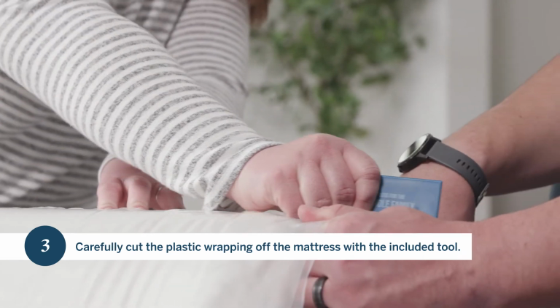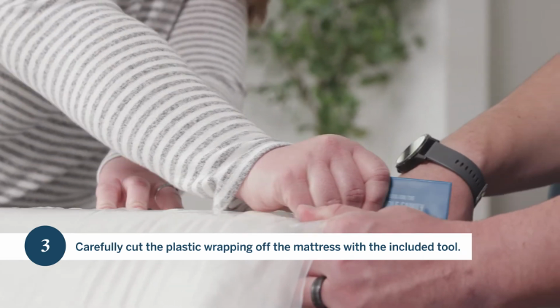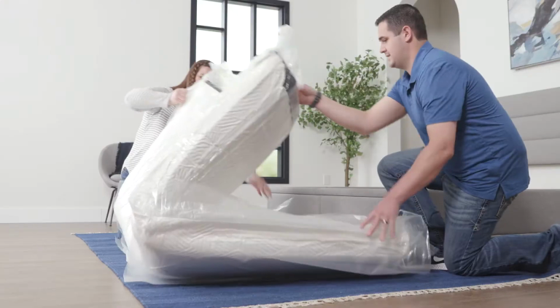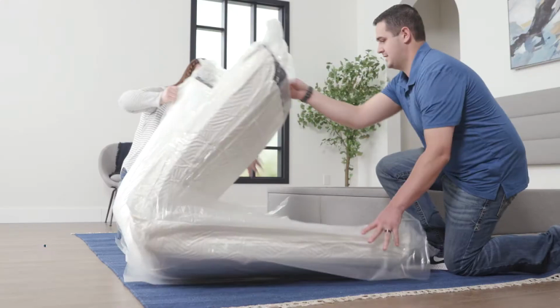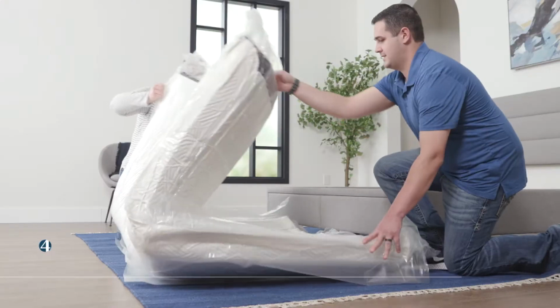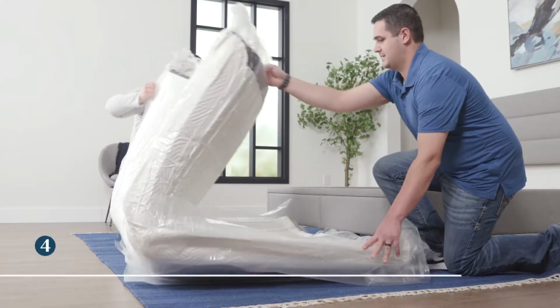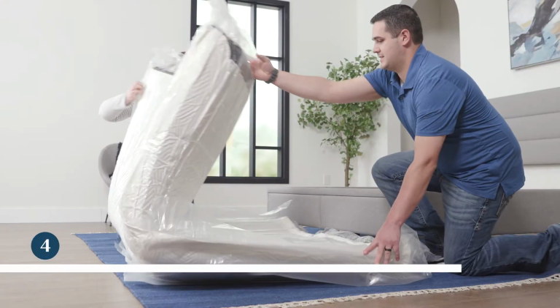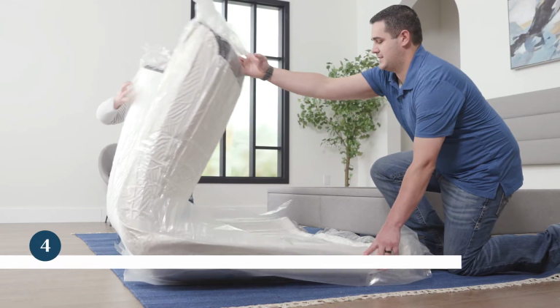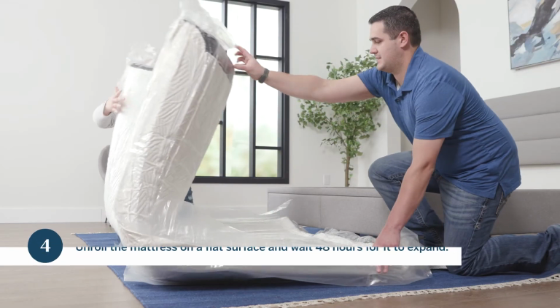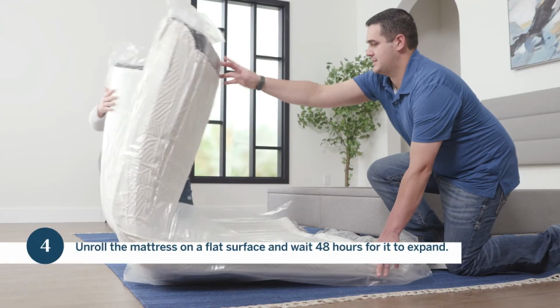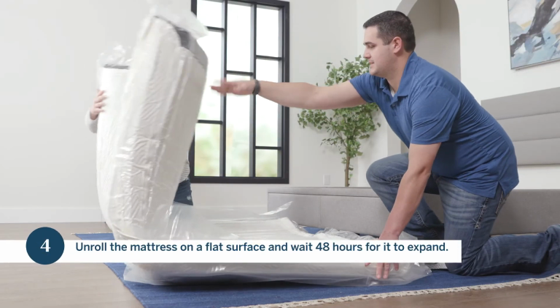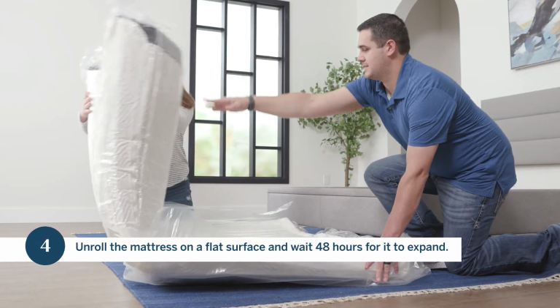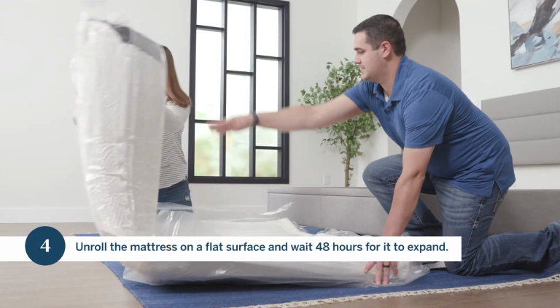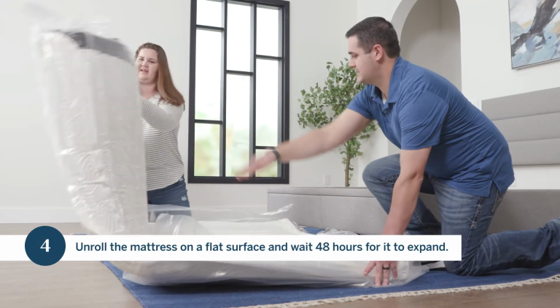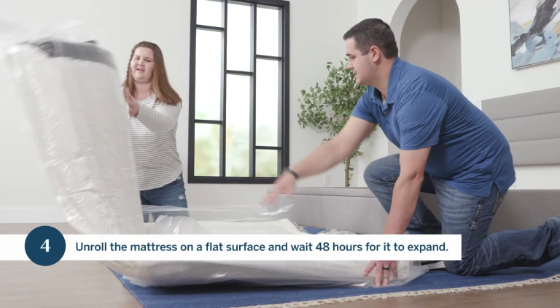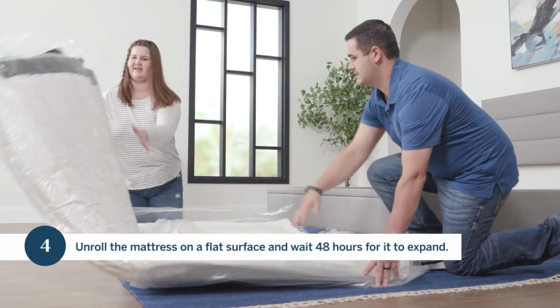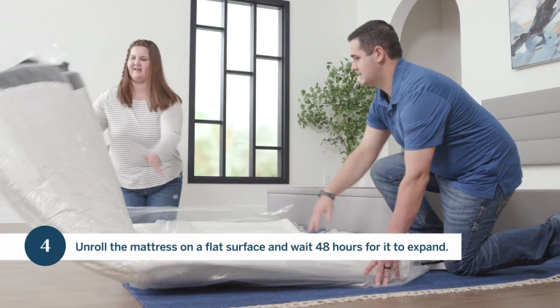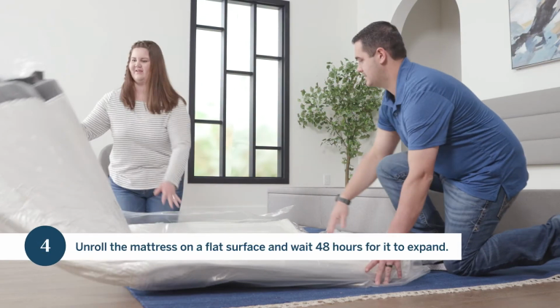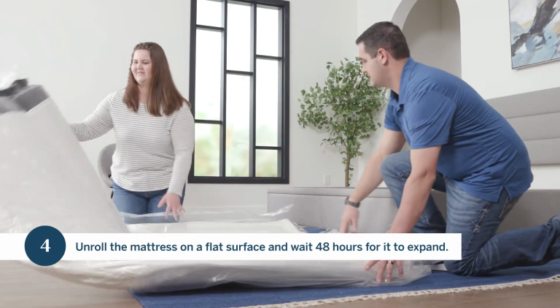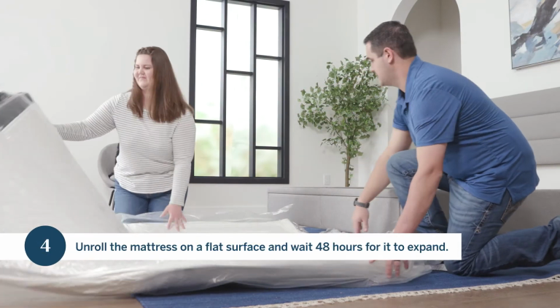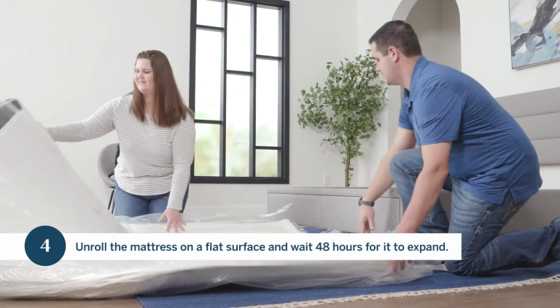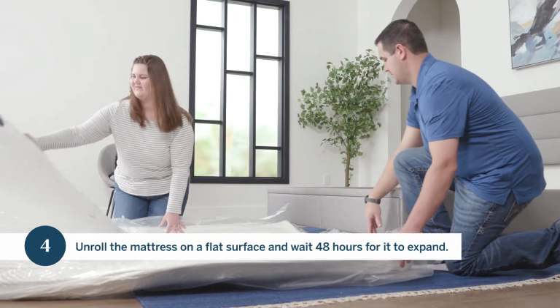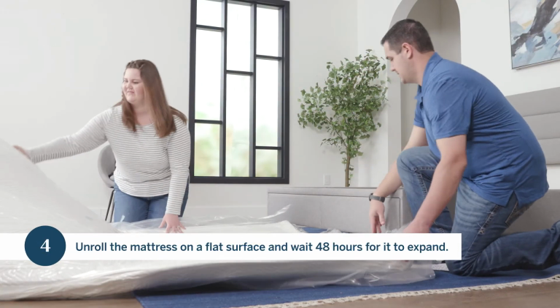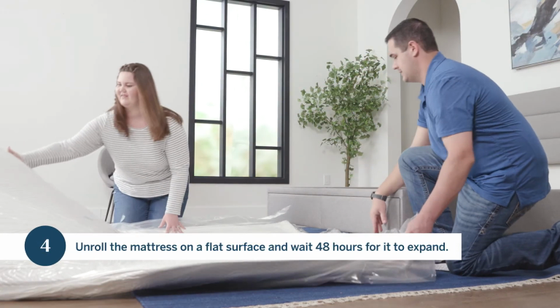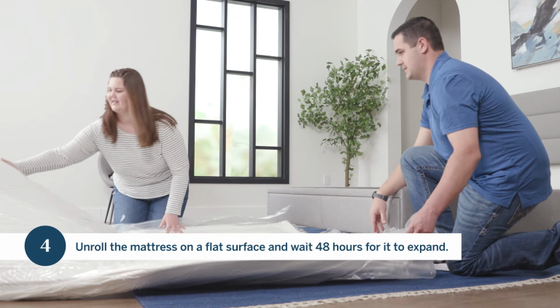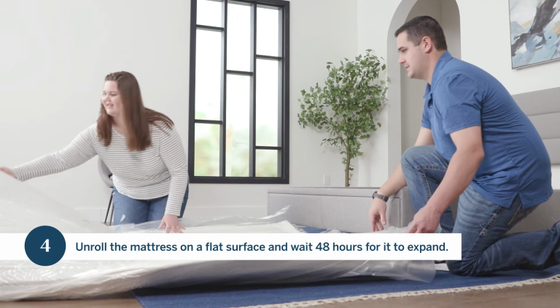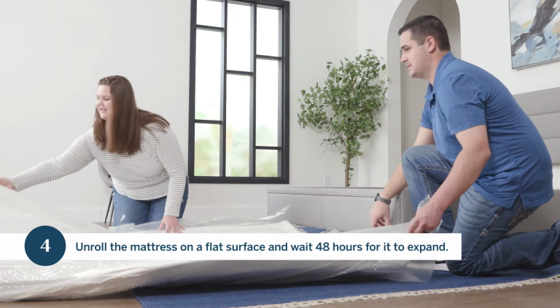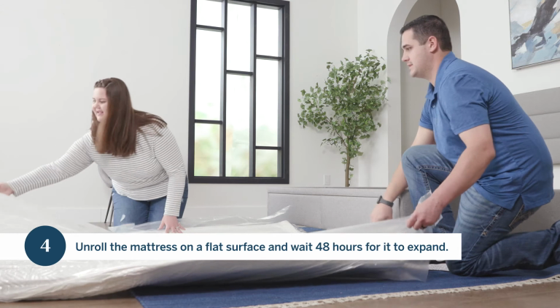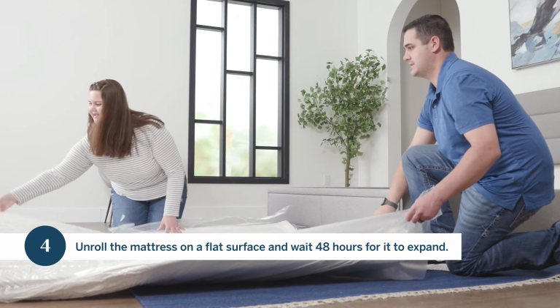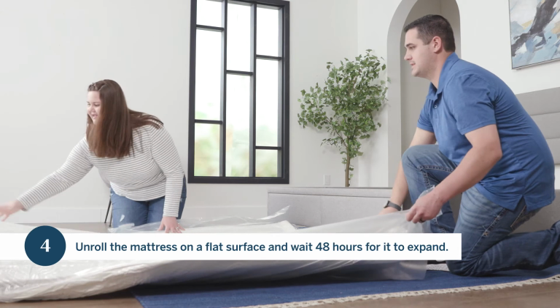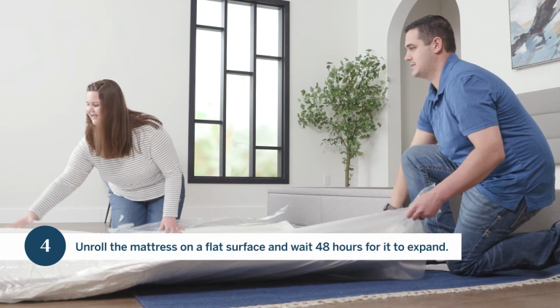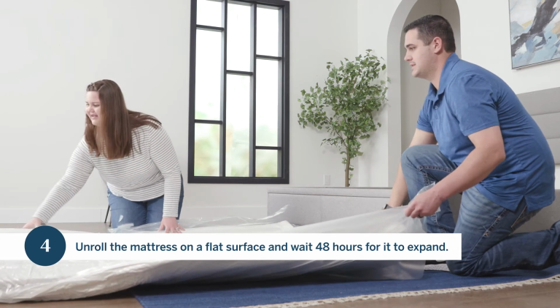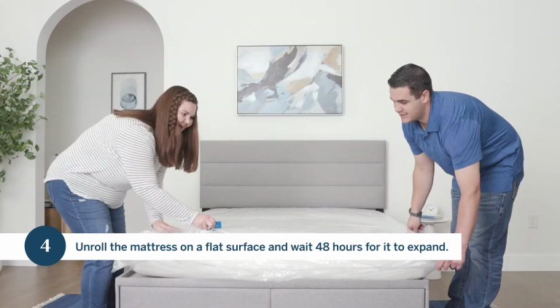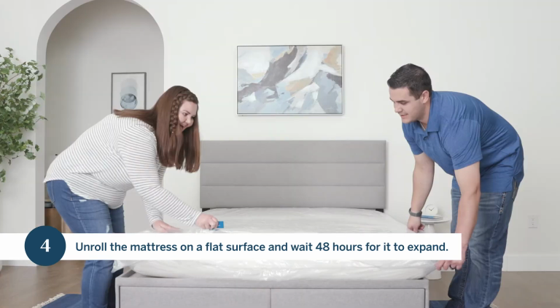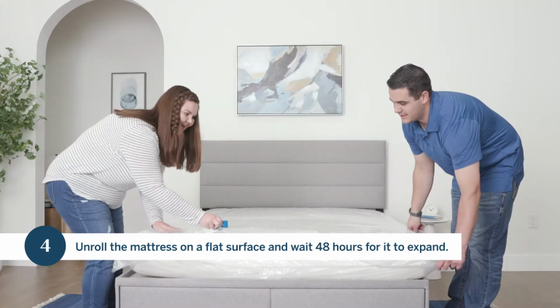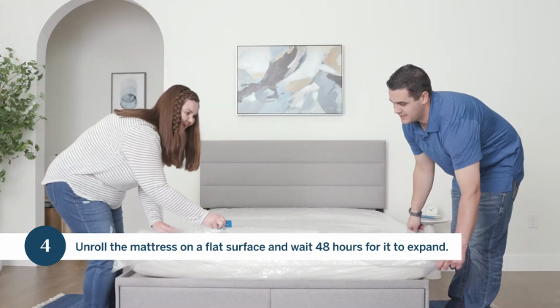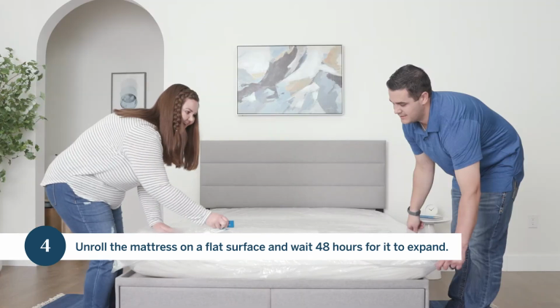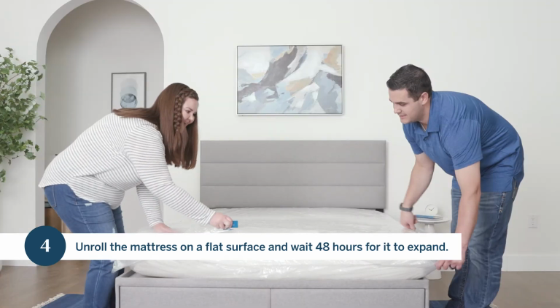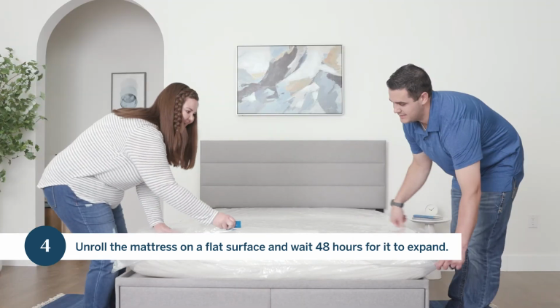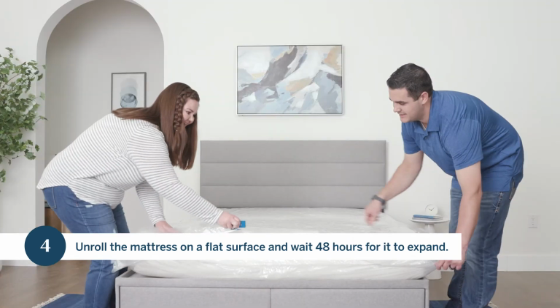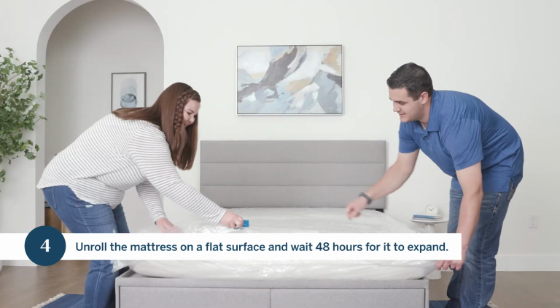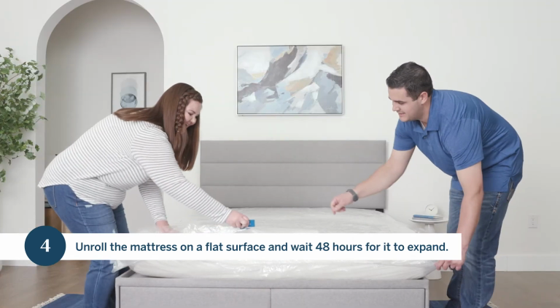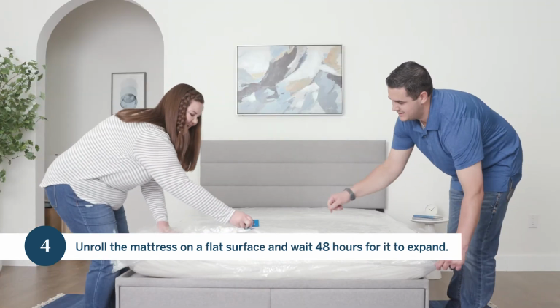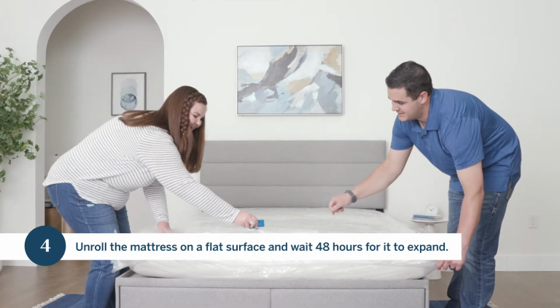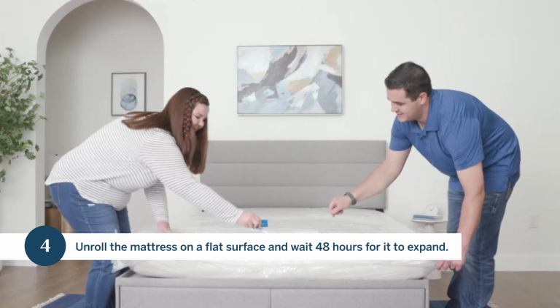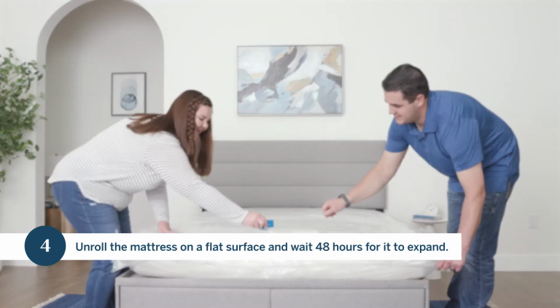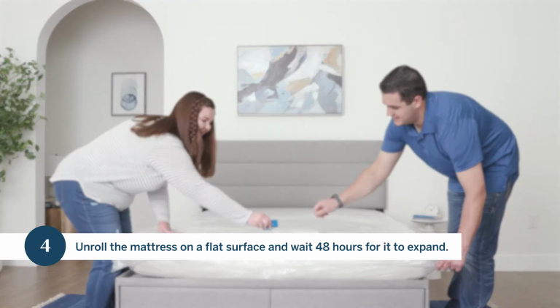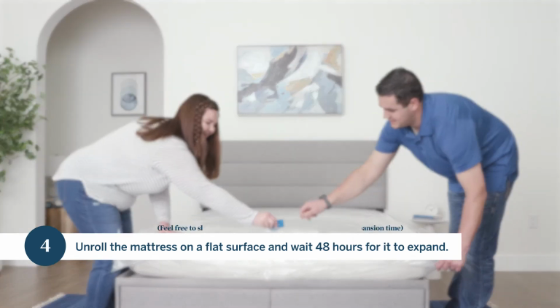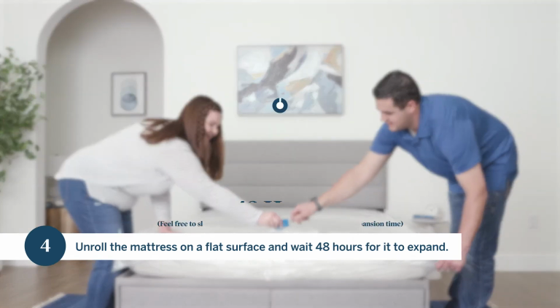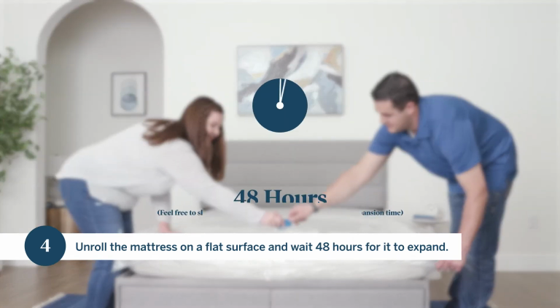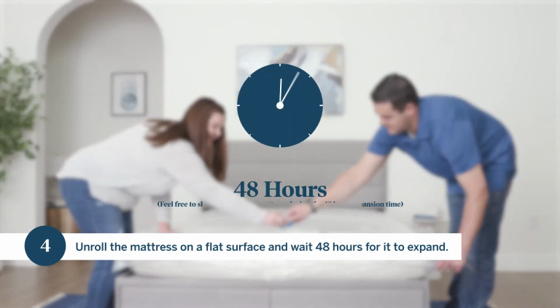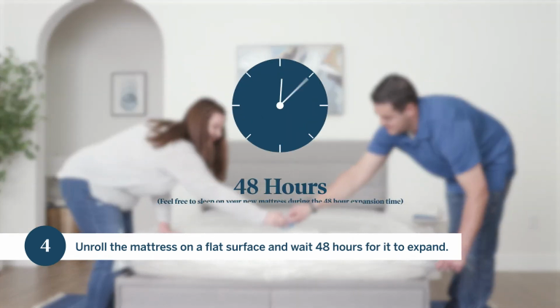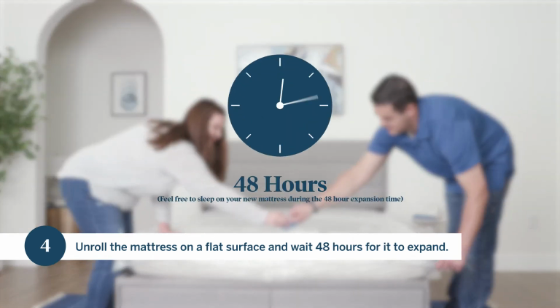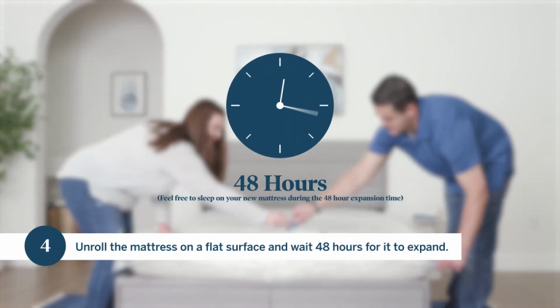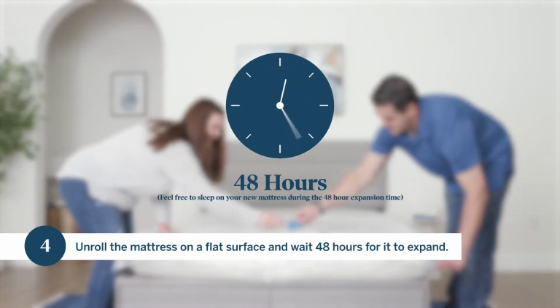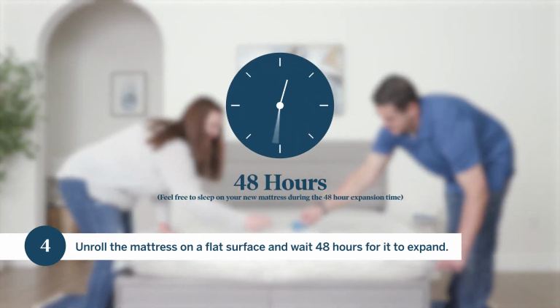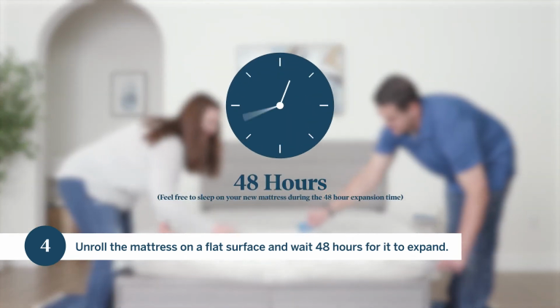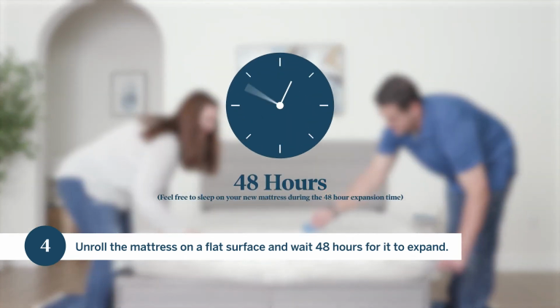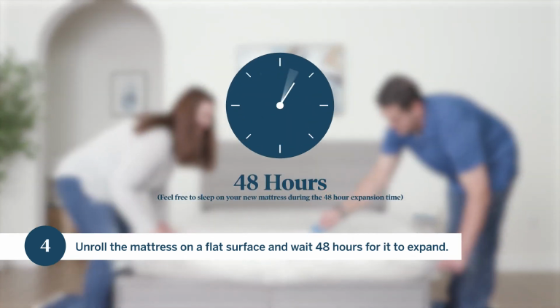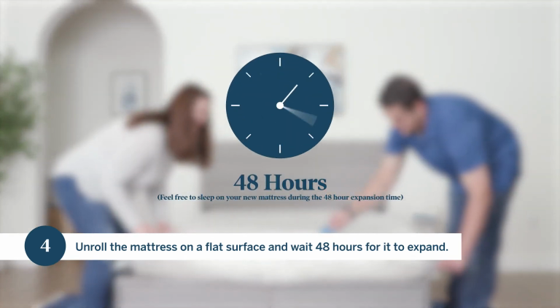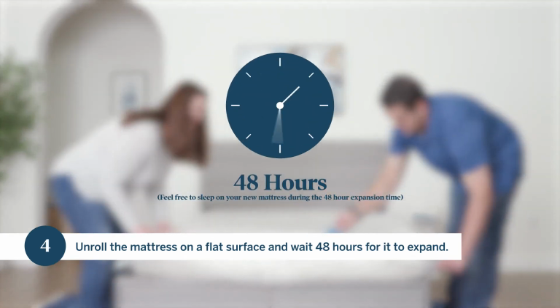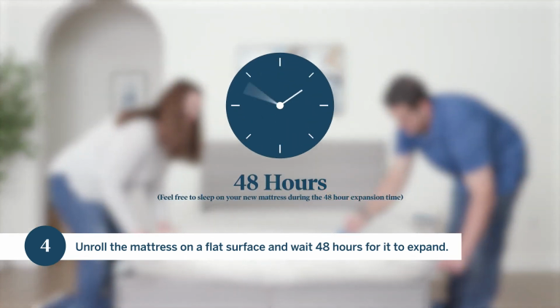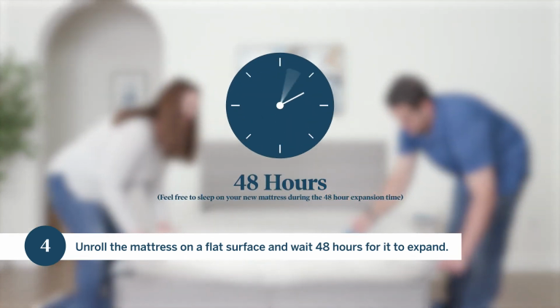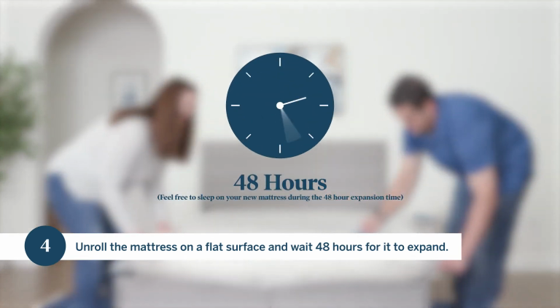Step four, unroll the mattress on a flat surface and wait 48 hours for it to expand.